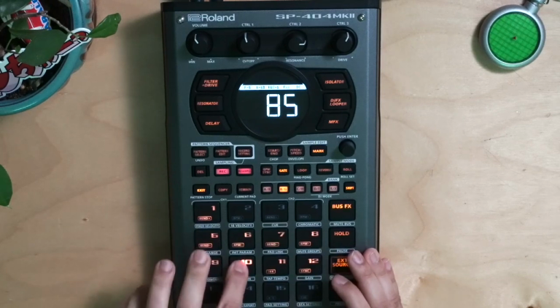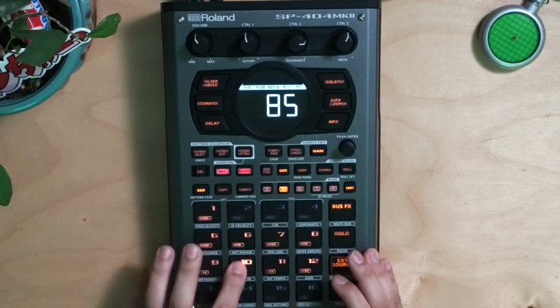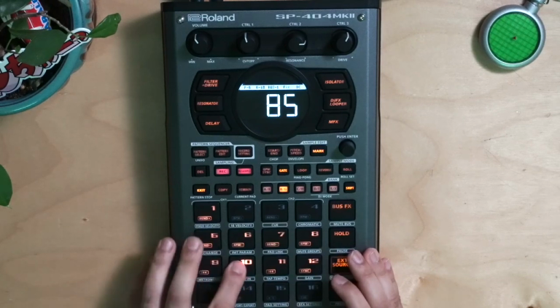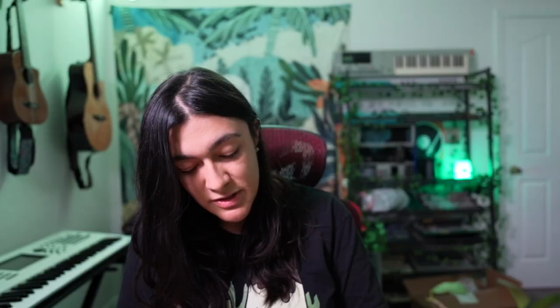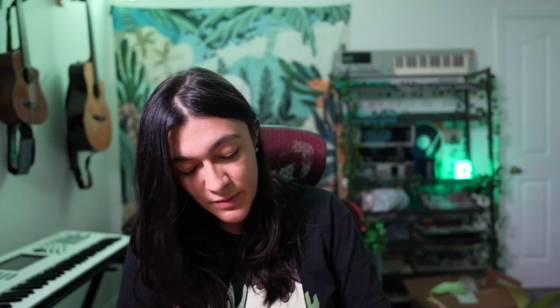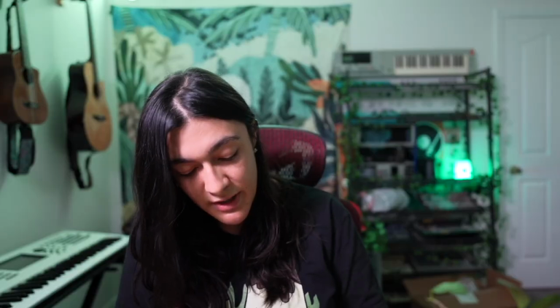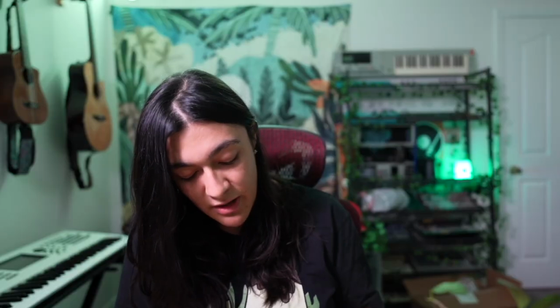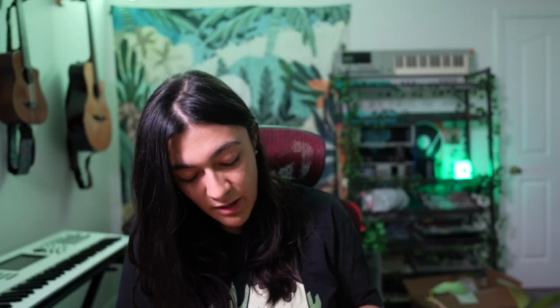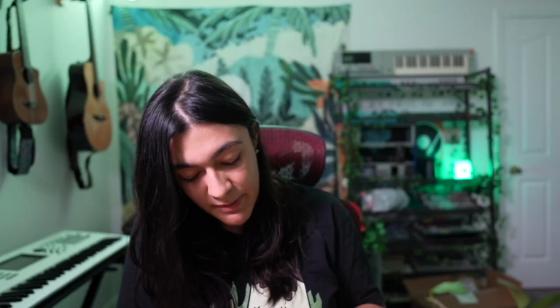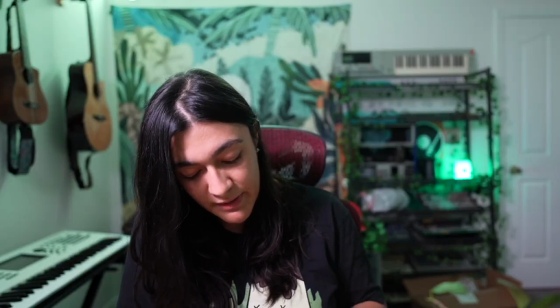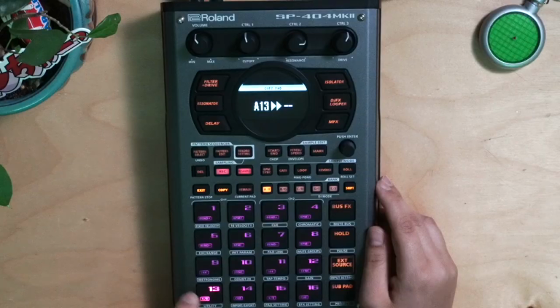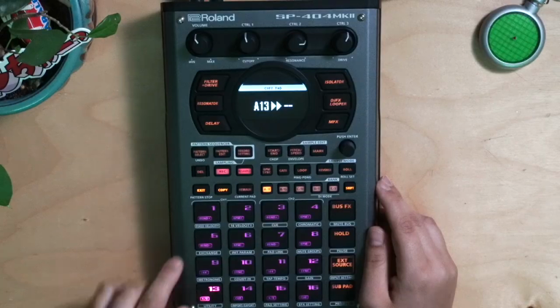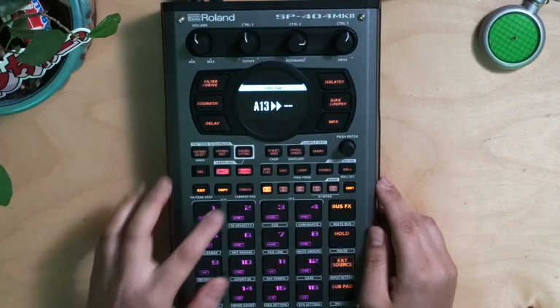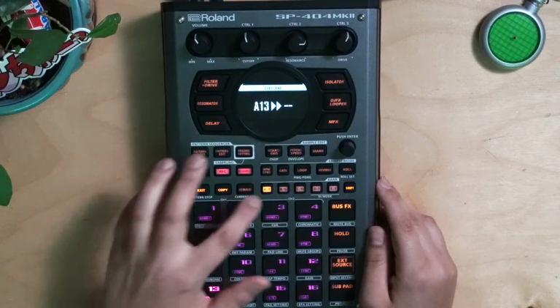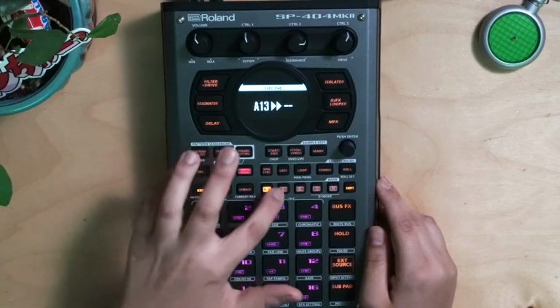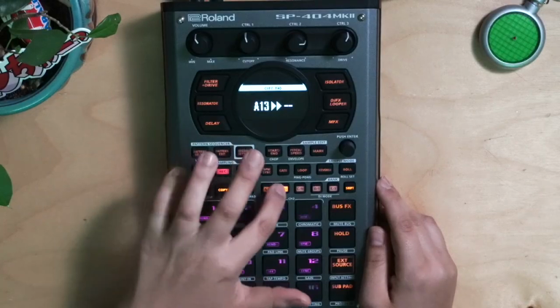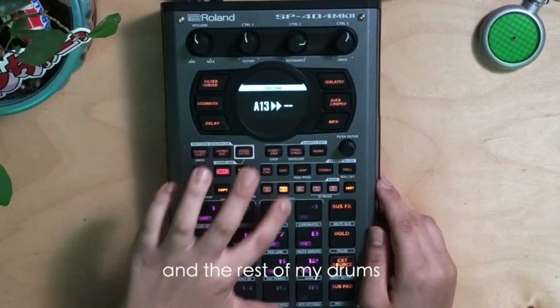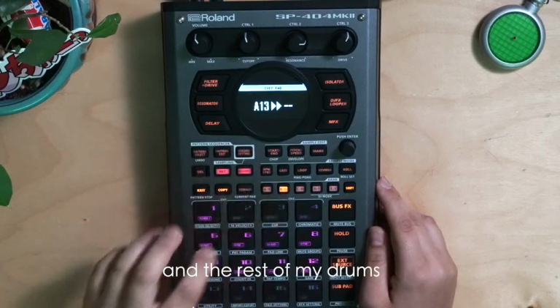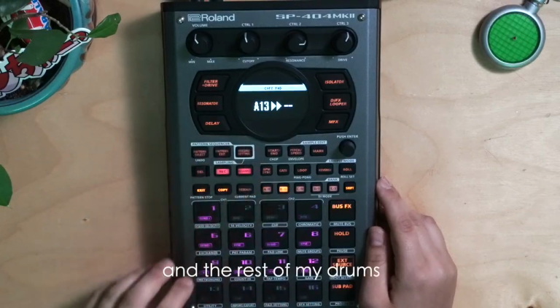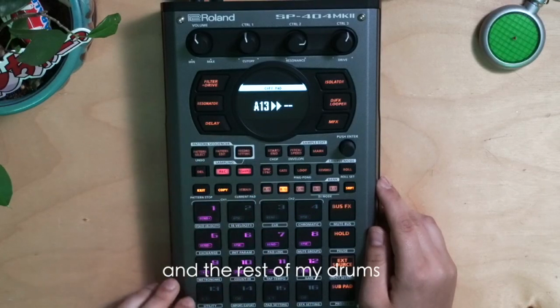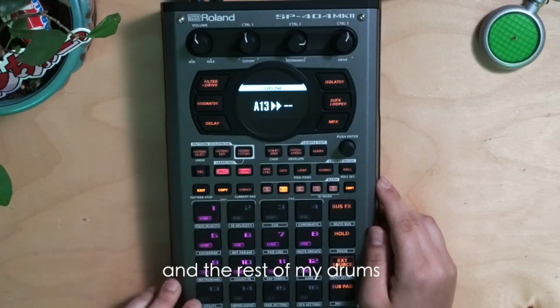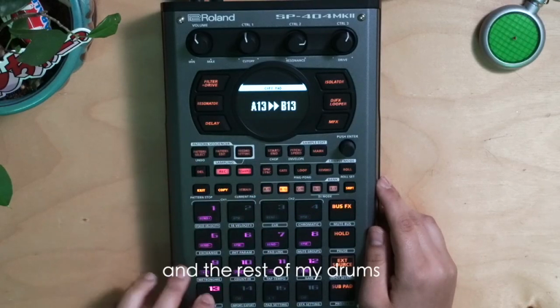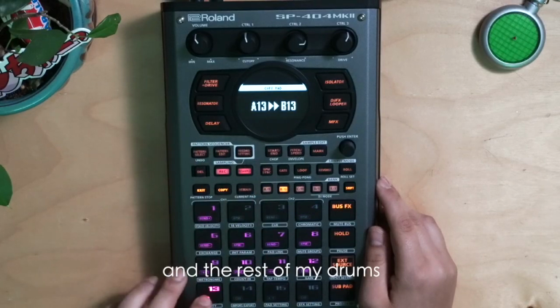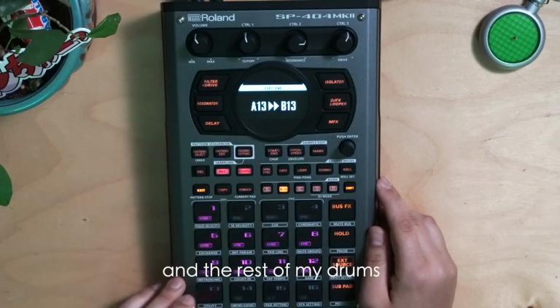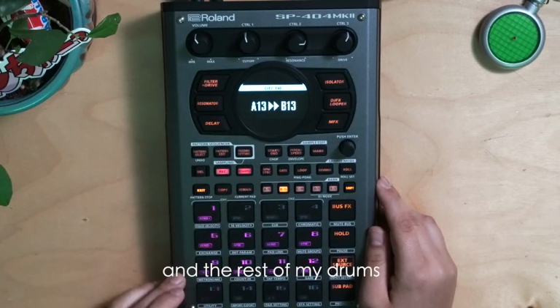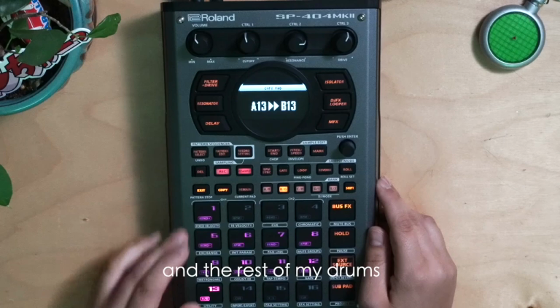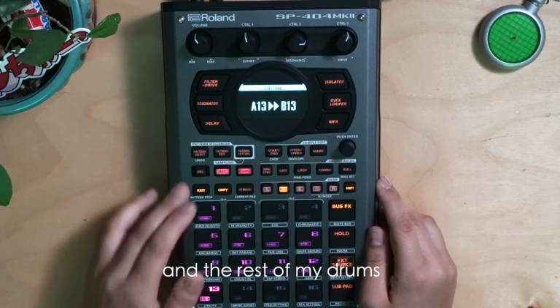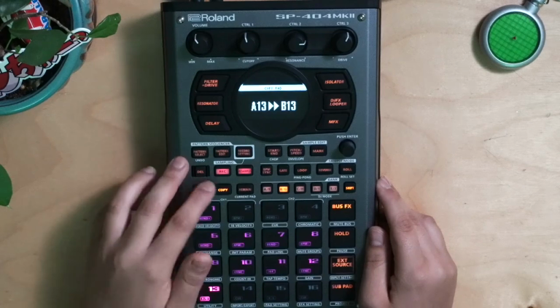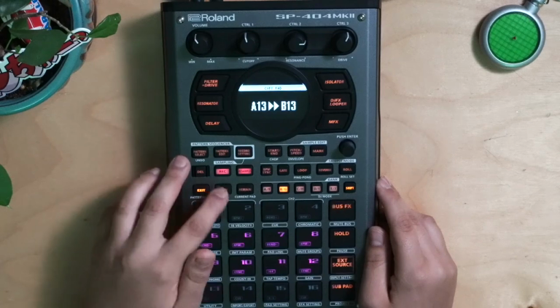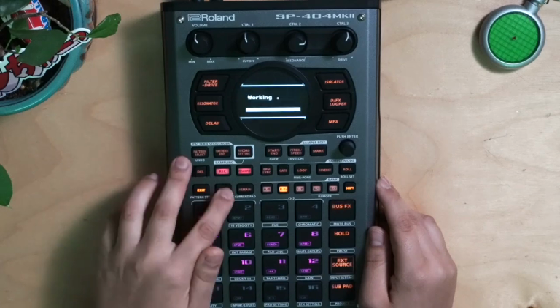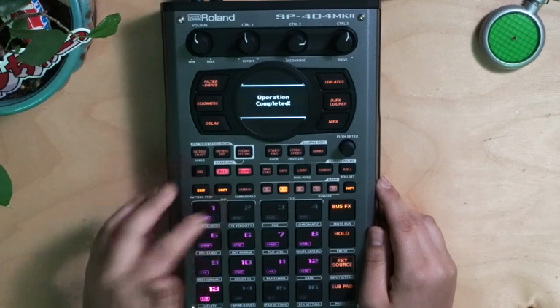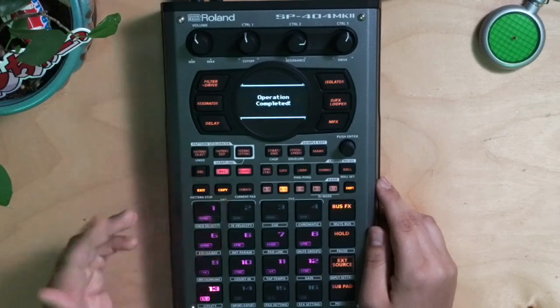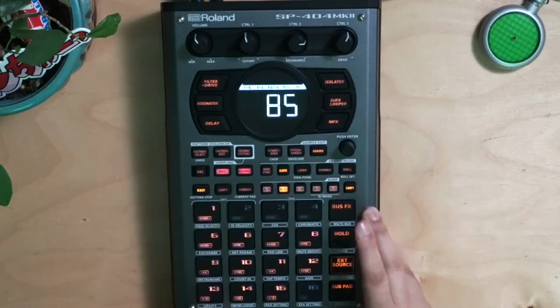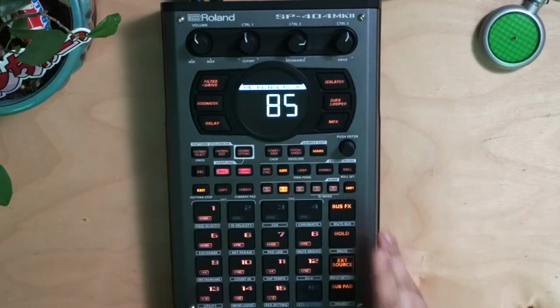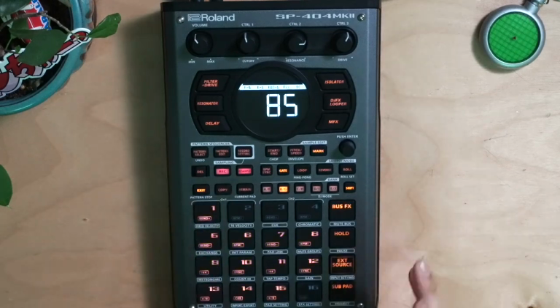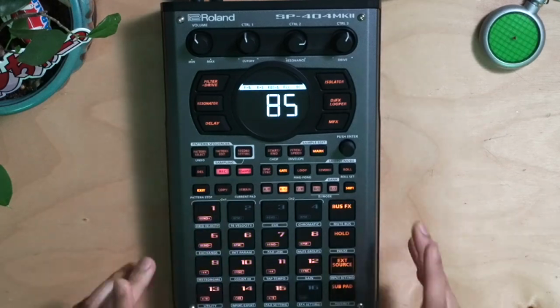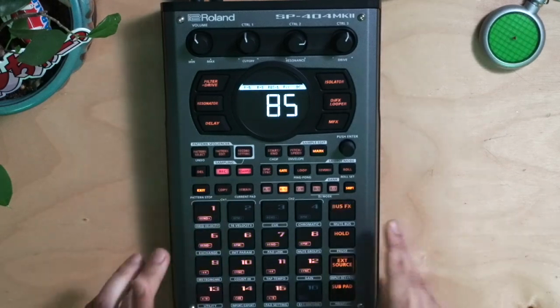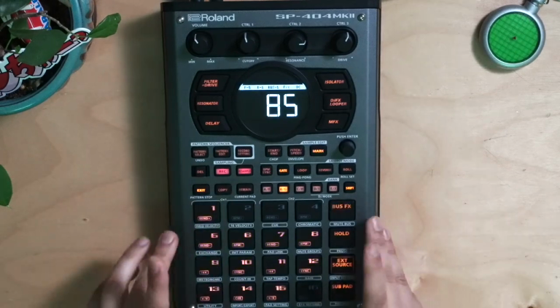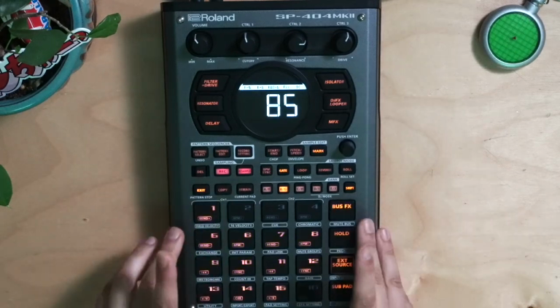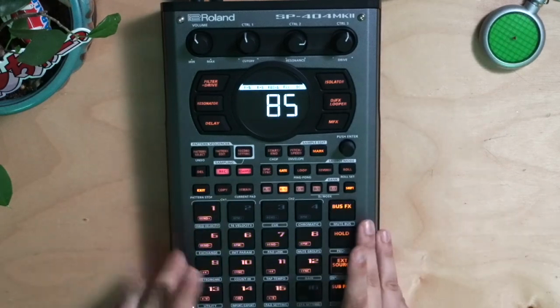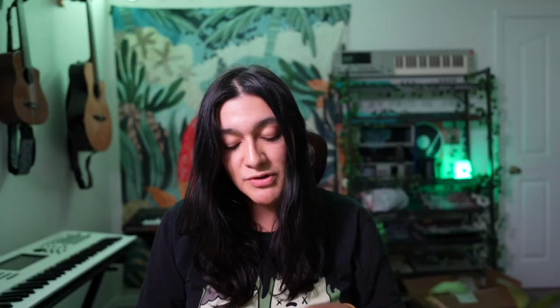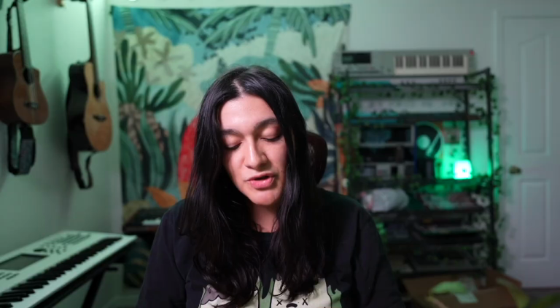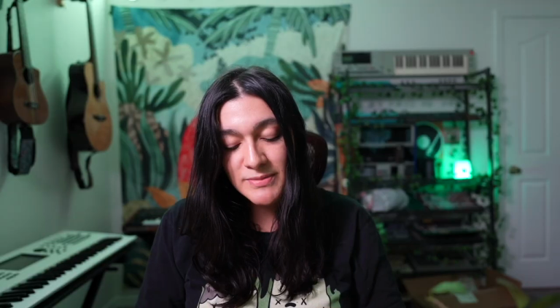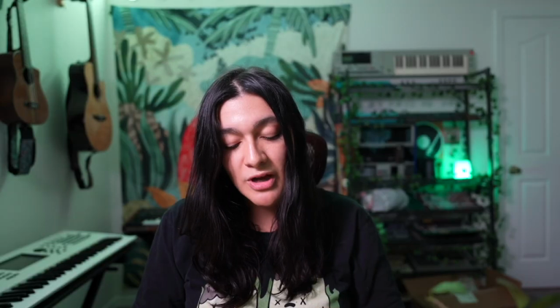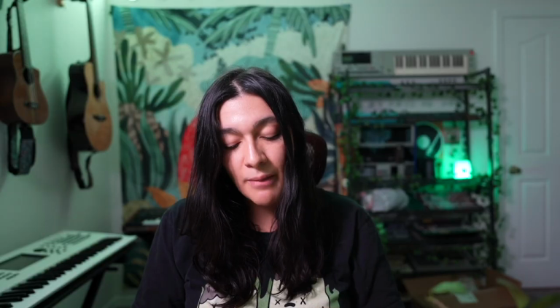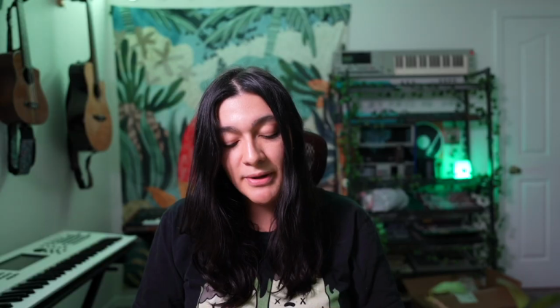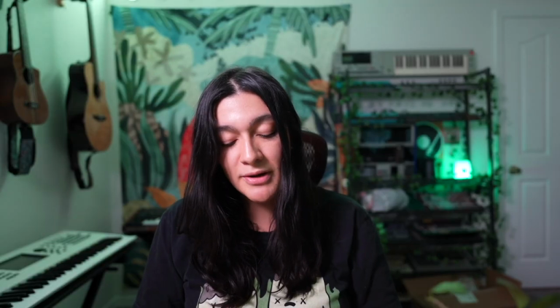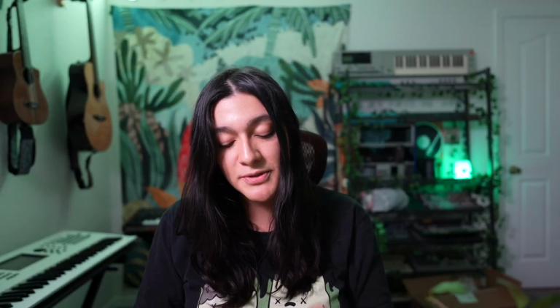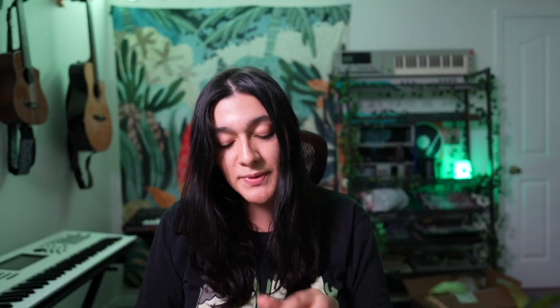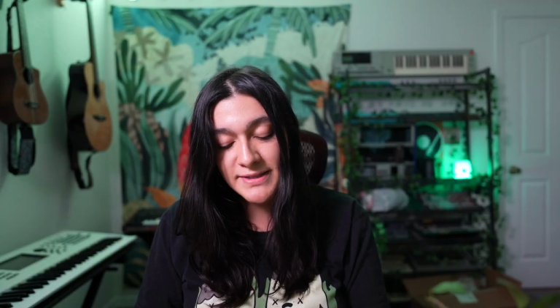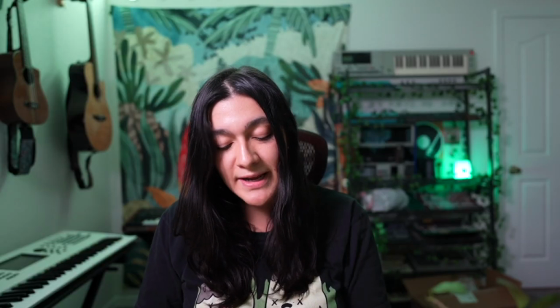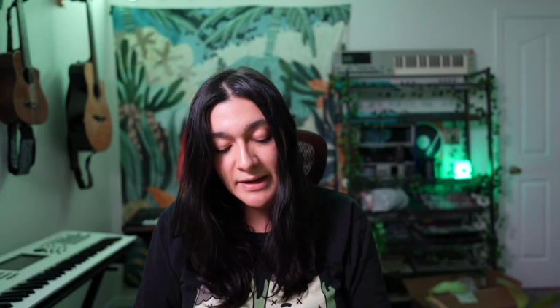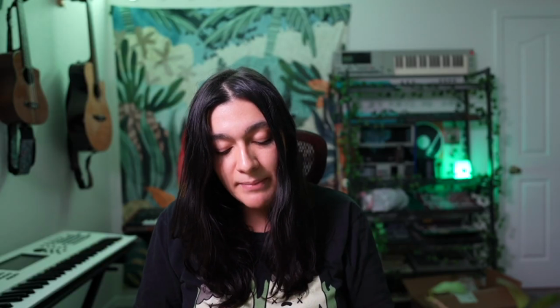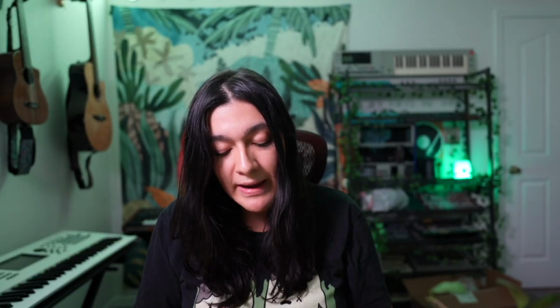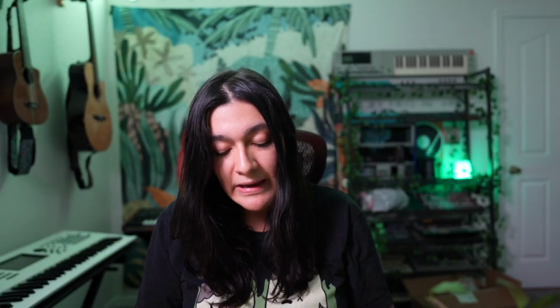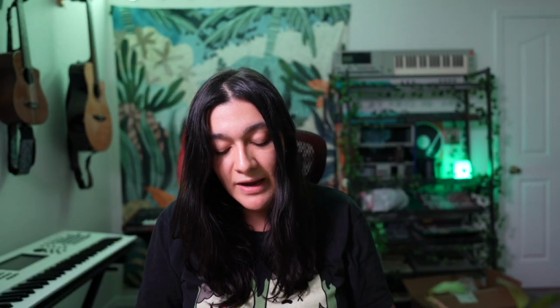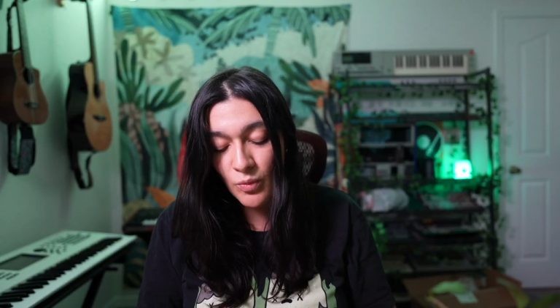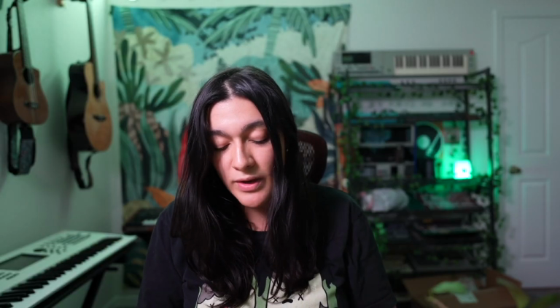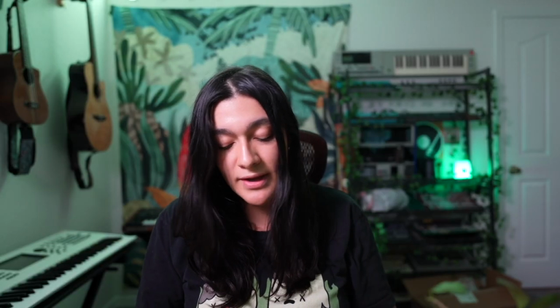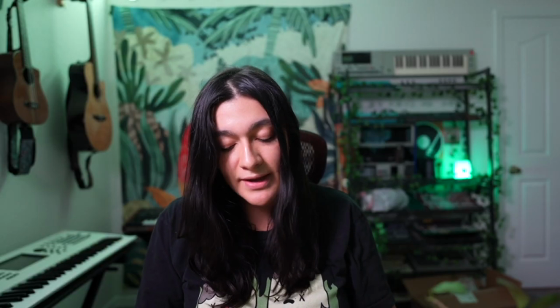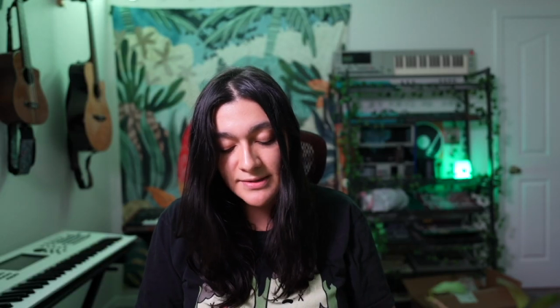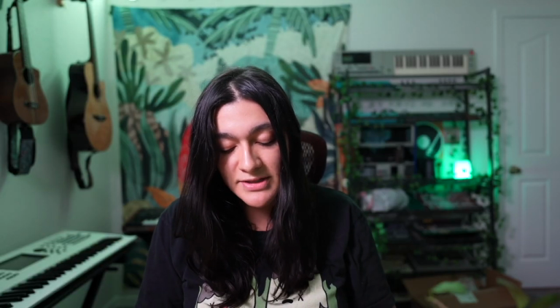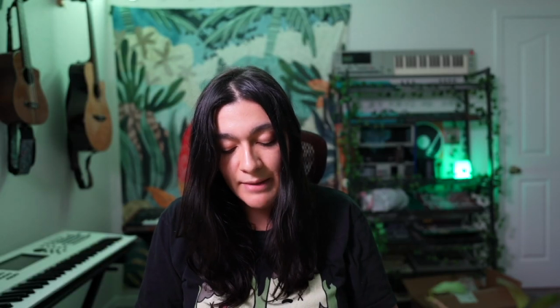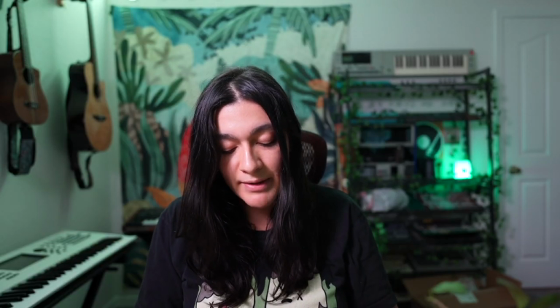We're going to copy that first pad and paste it over here. Now we have our drums copied onto our second bank and we can get to jamming.